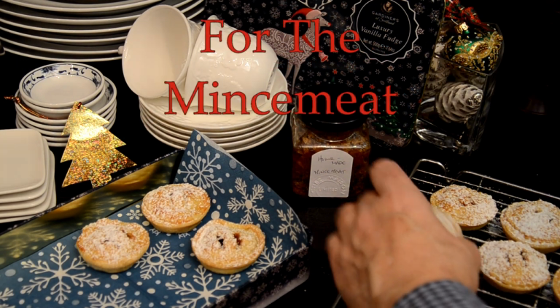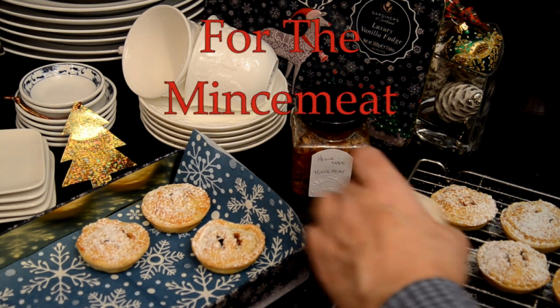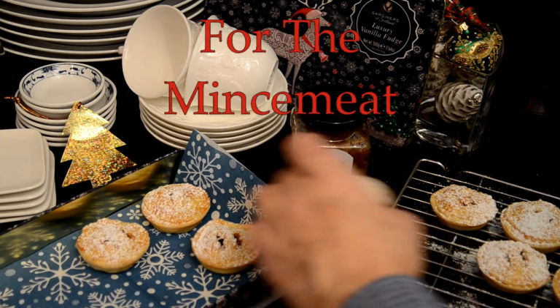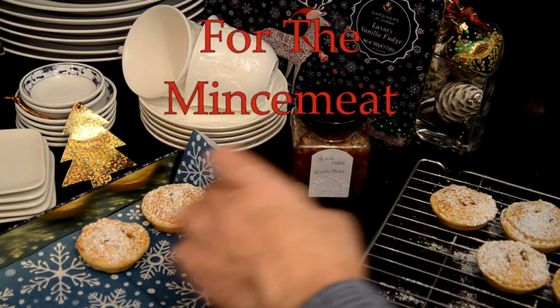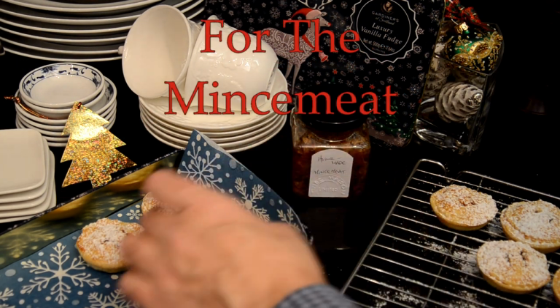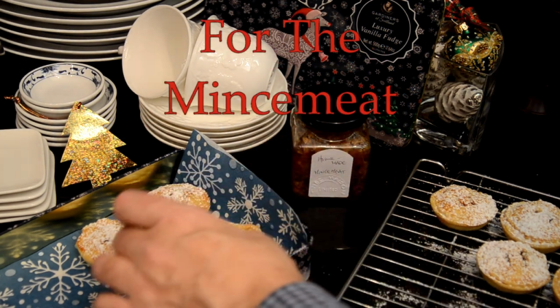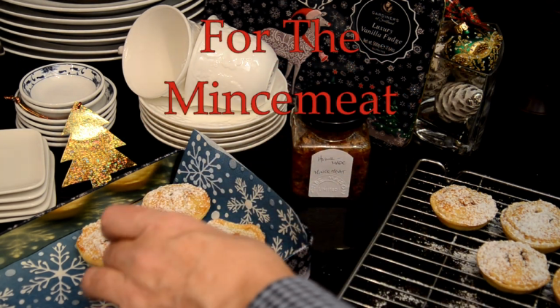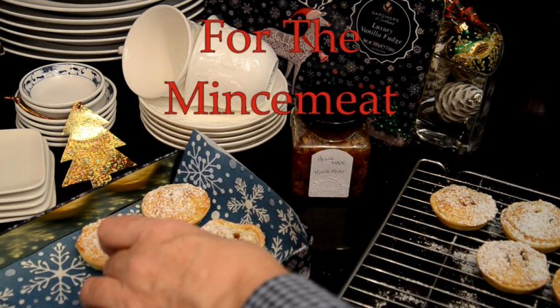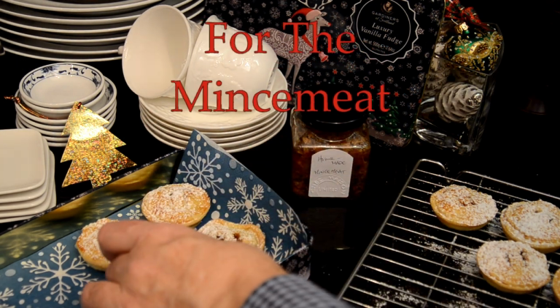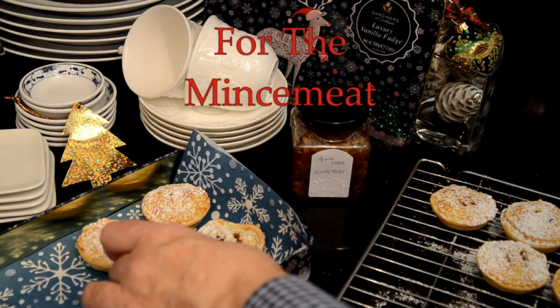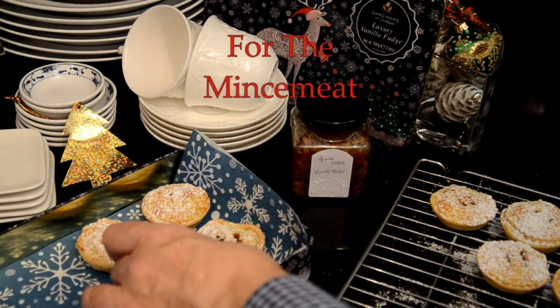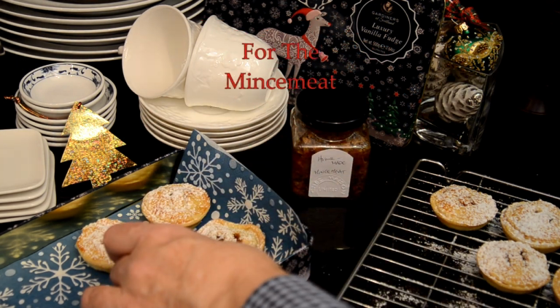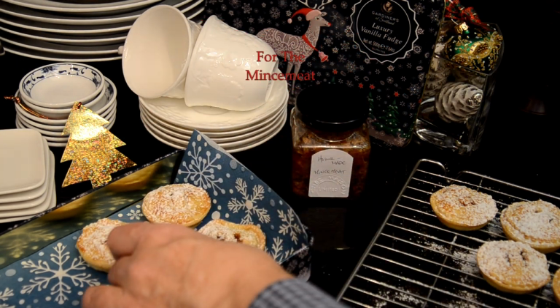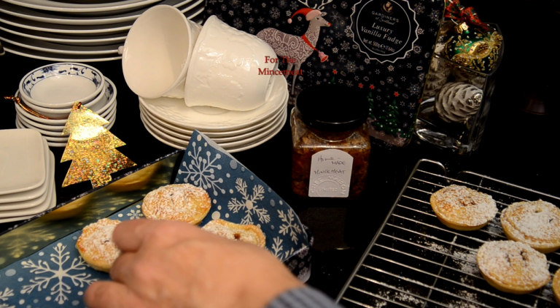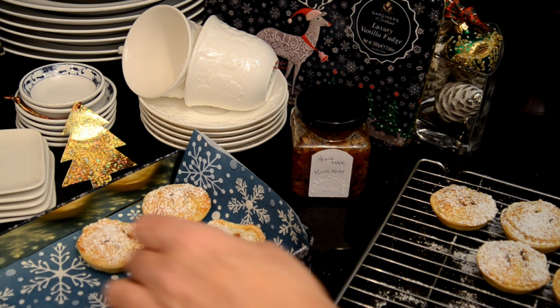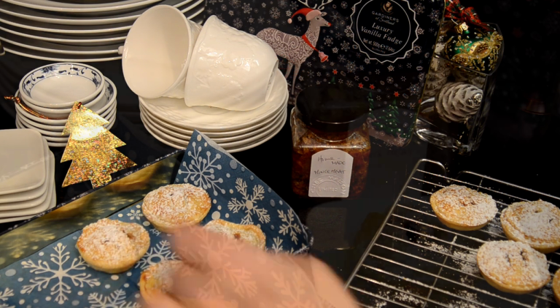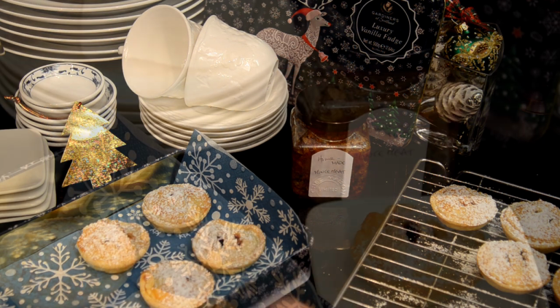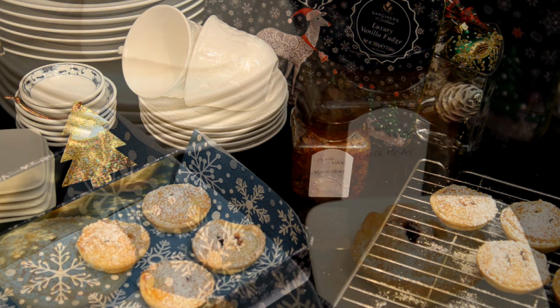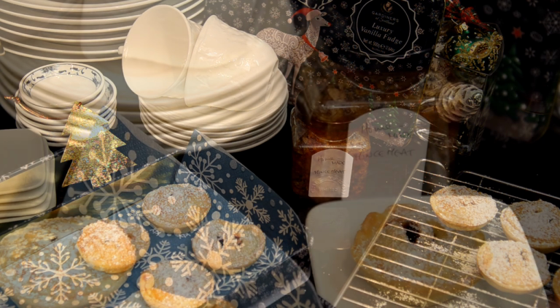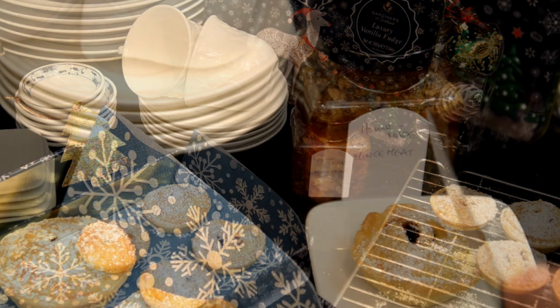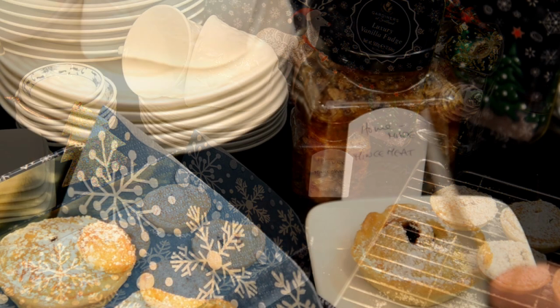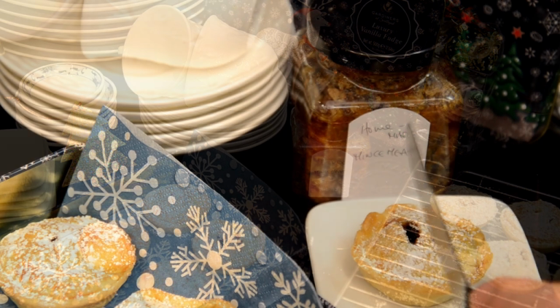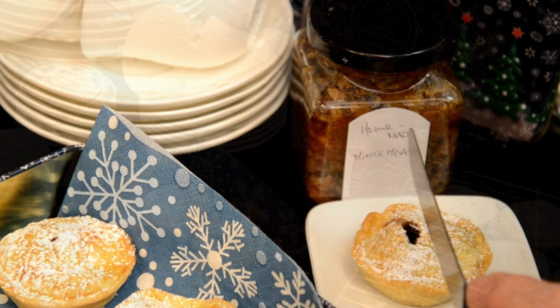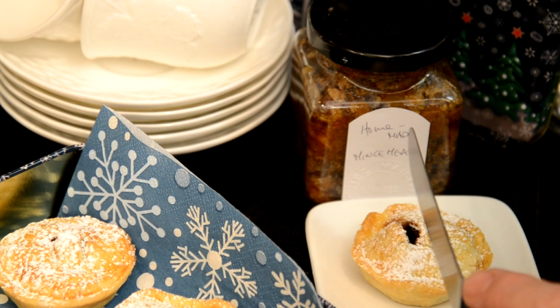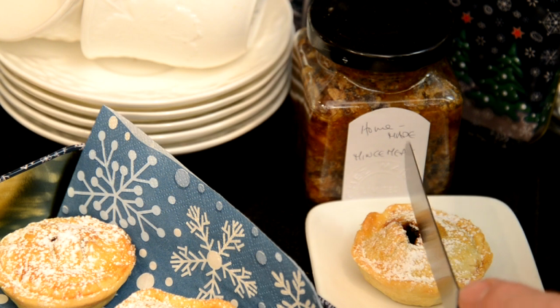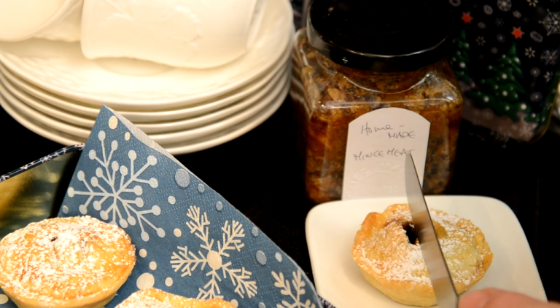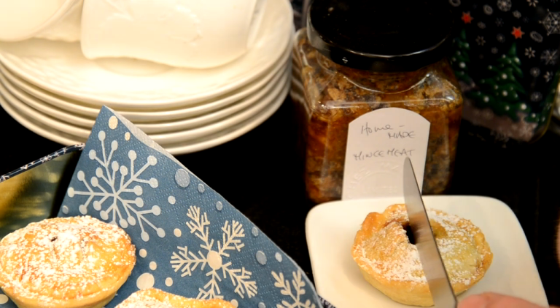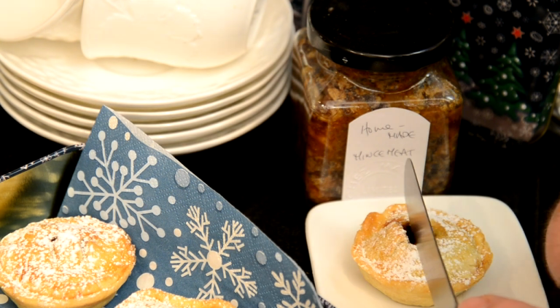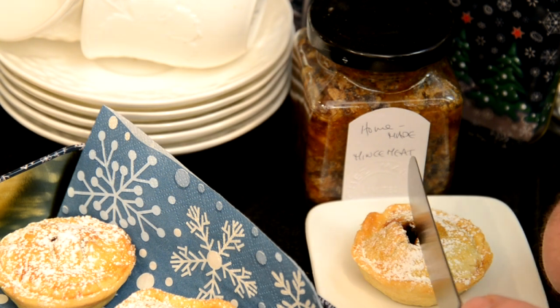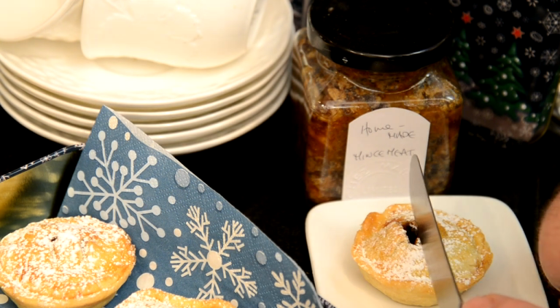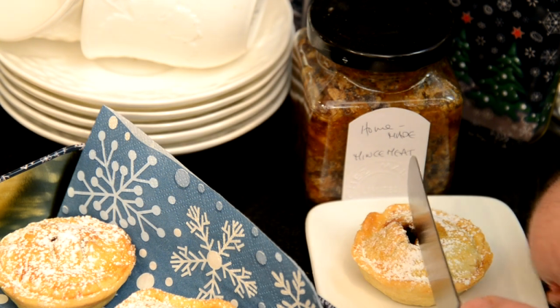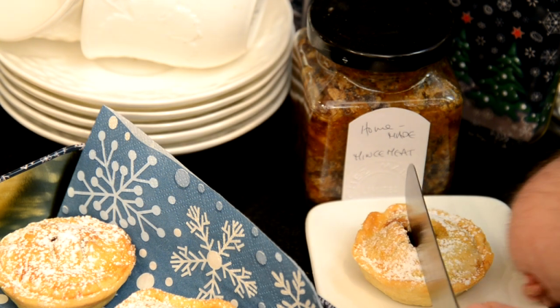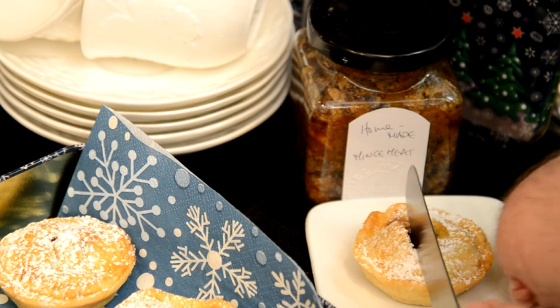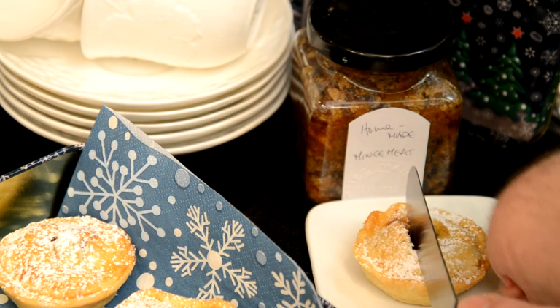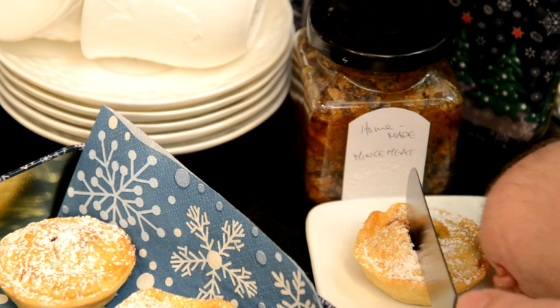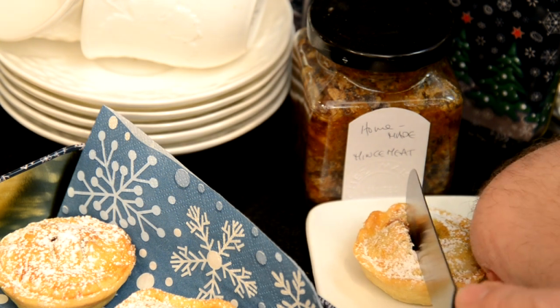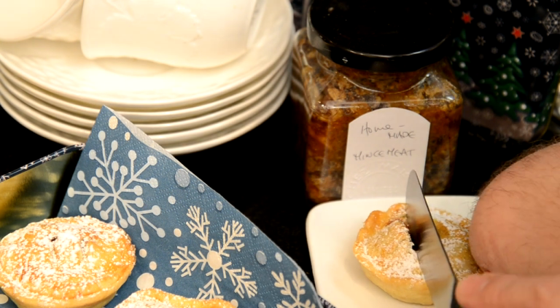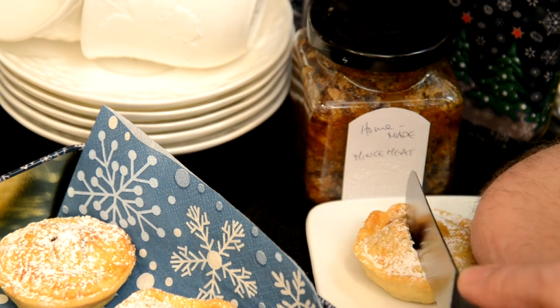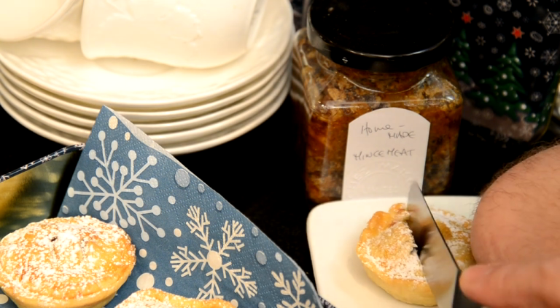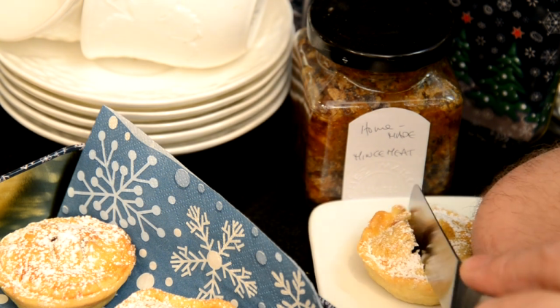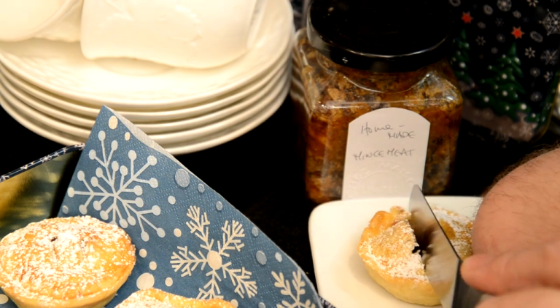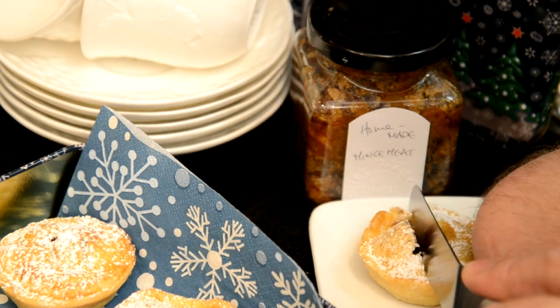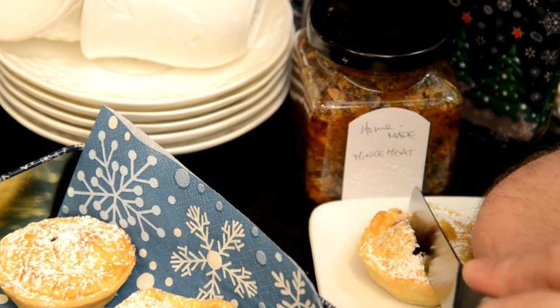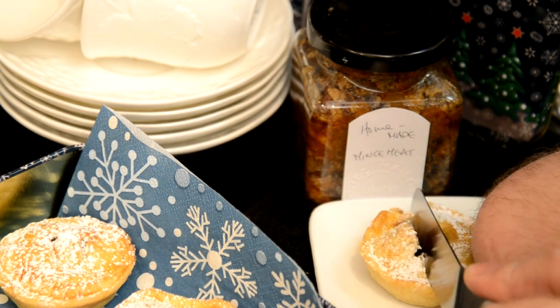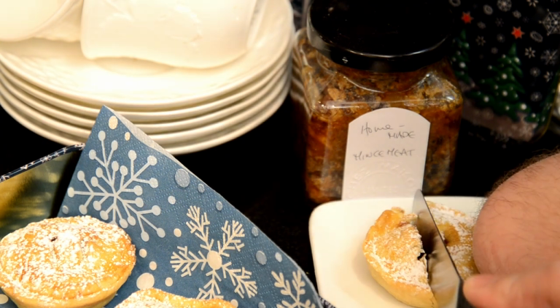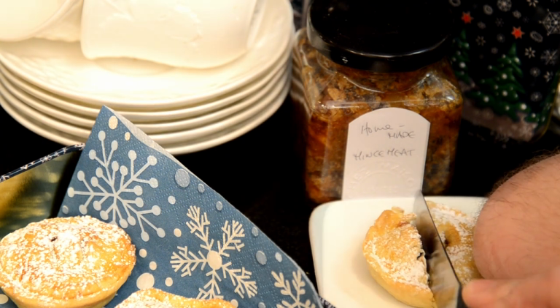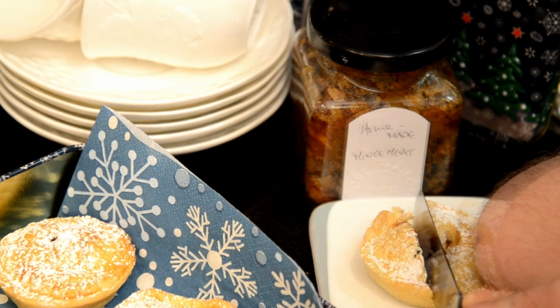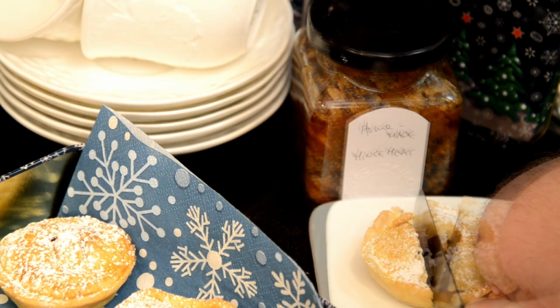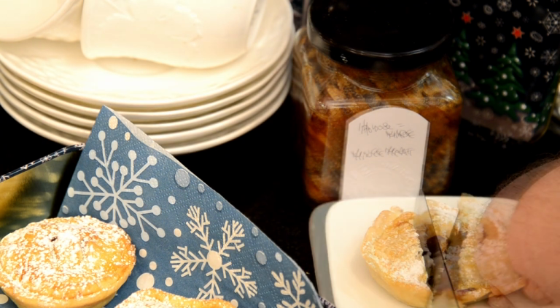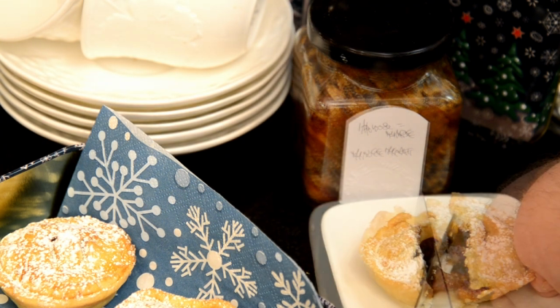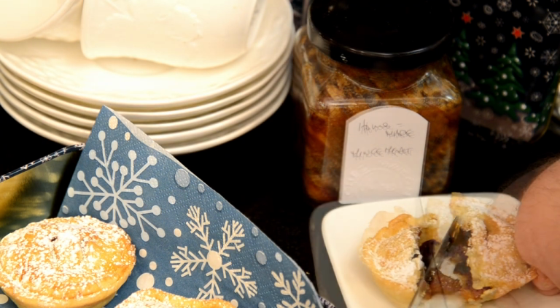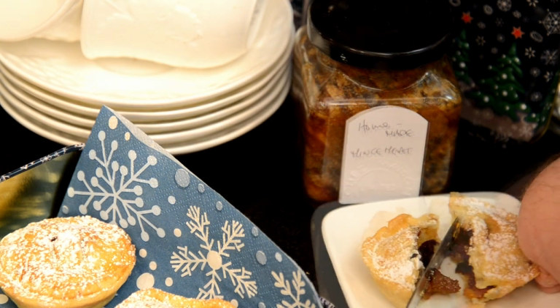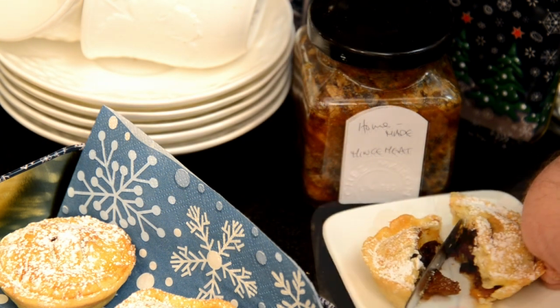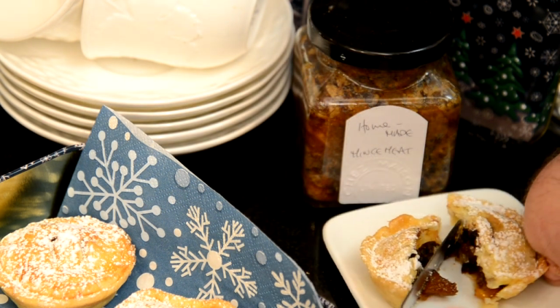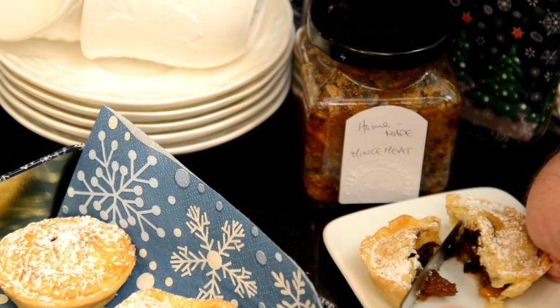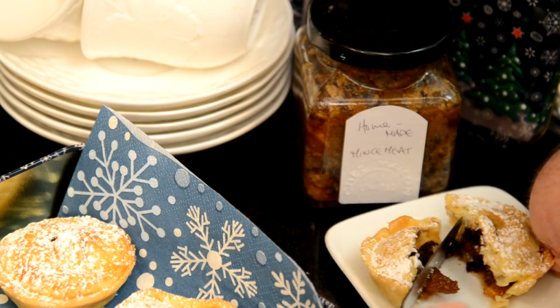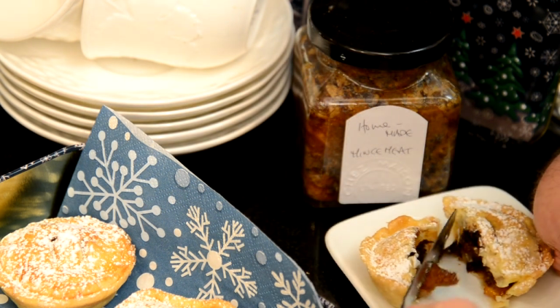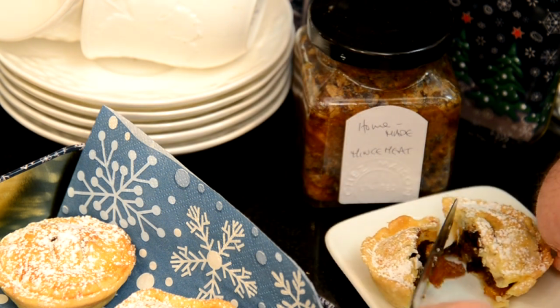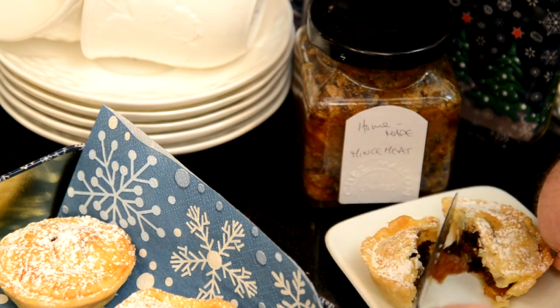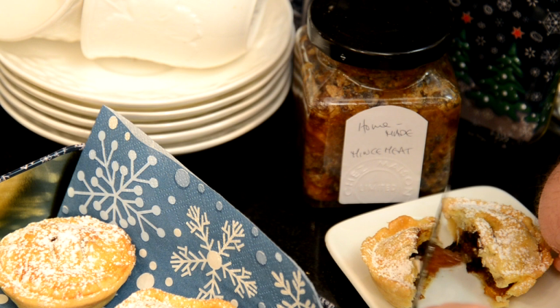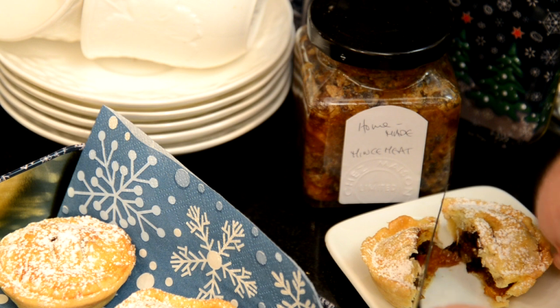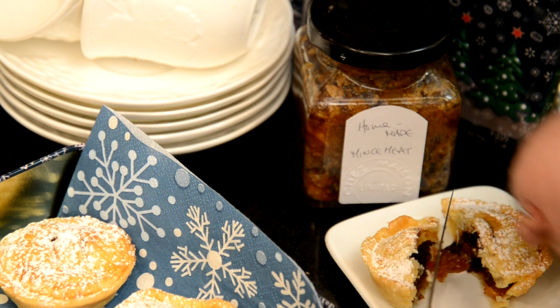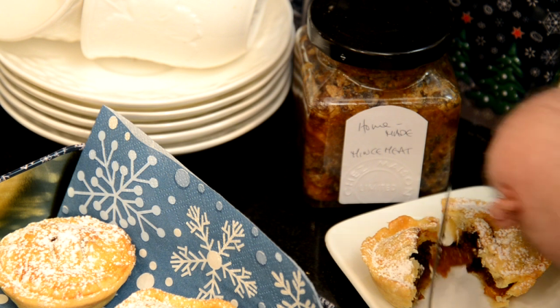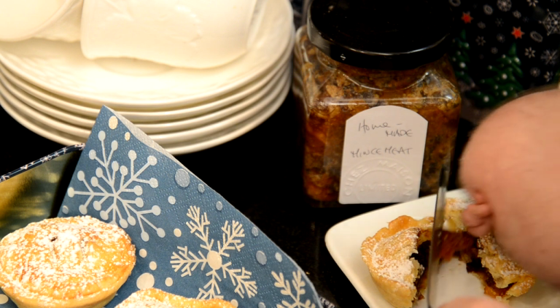A little light dusting with icing sugar will make them look more seasonal. Enjoy.